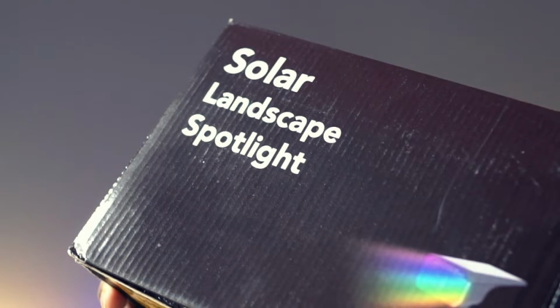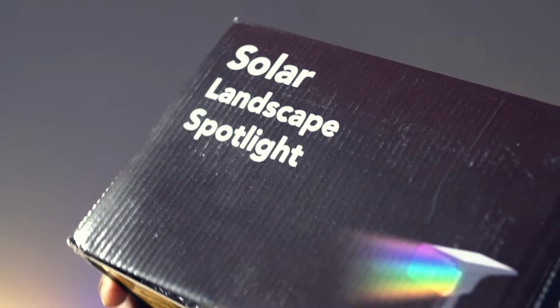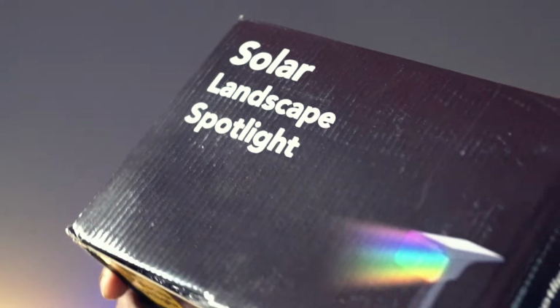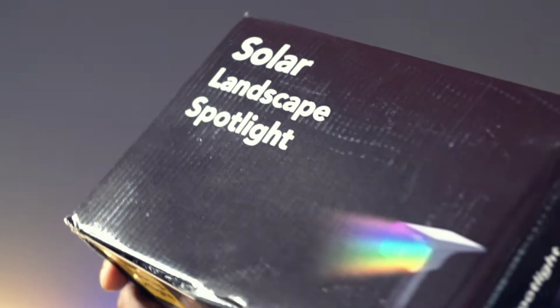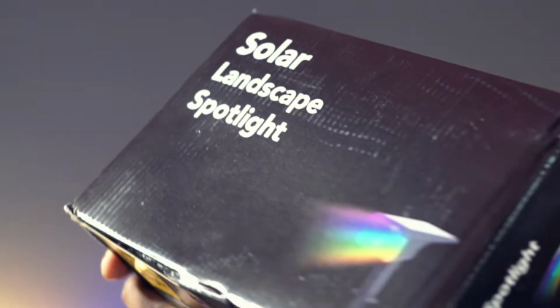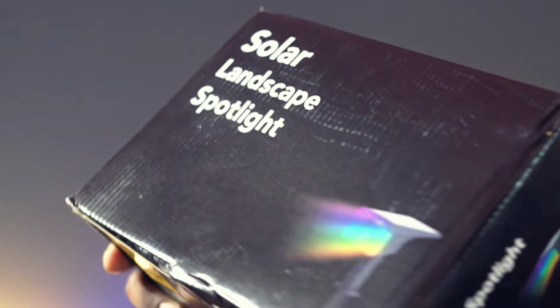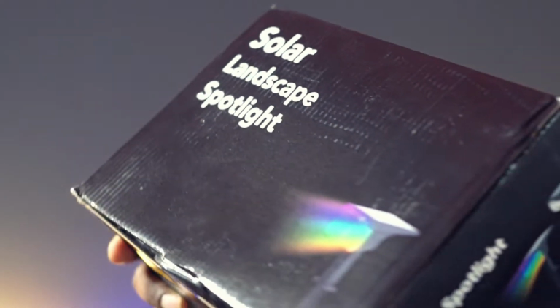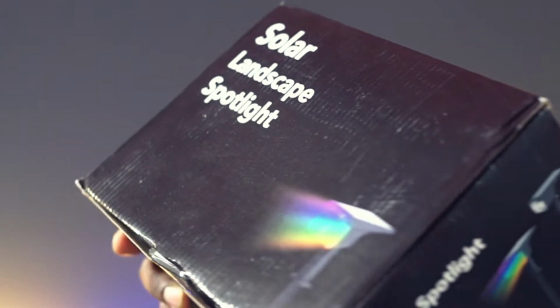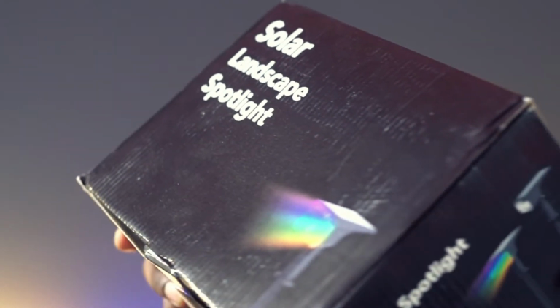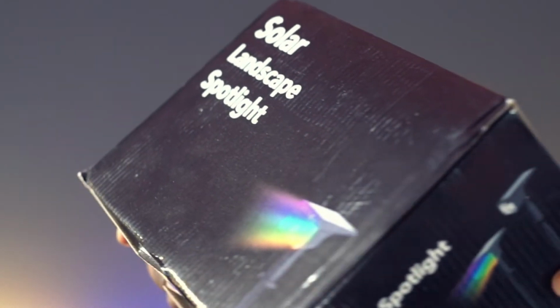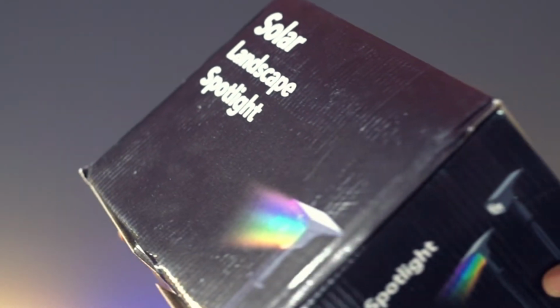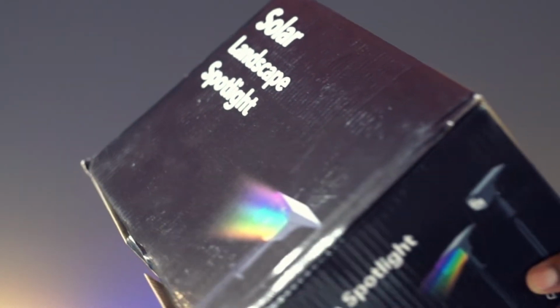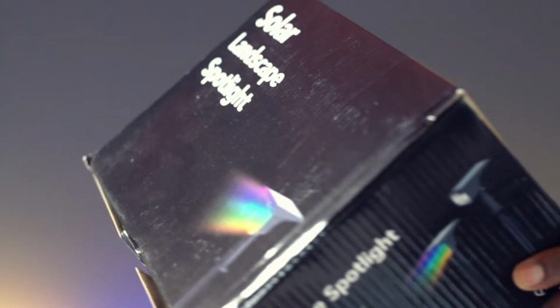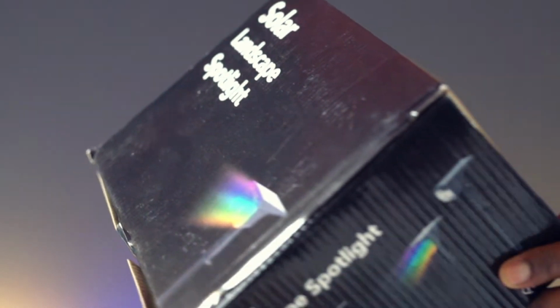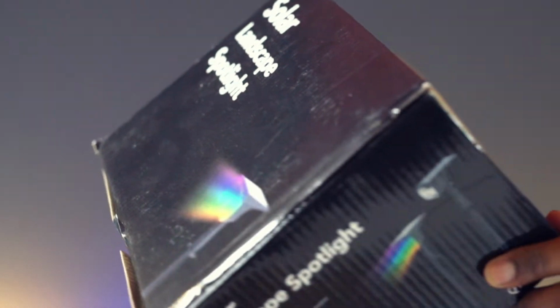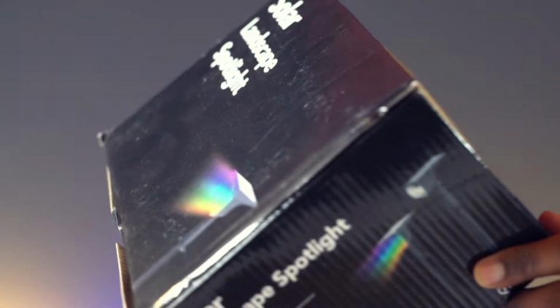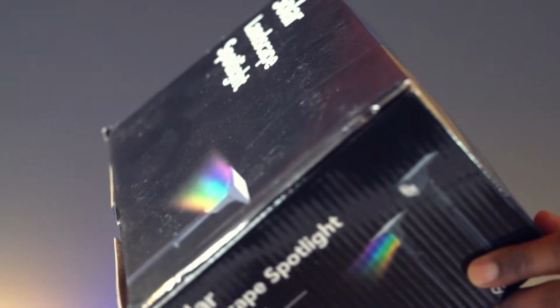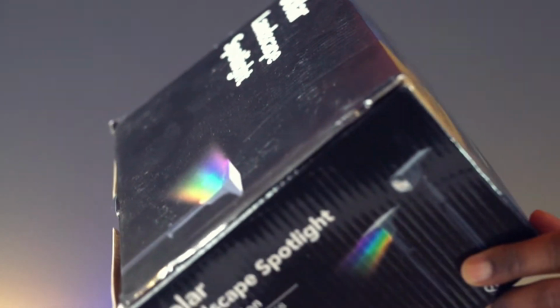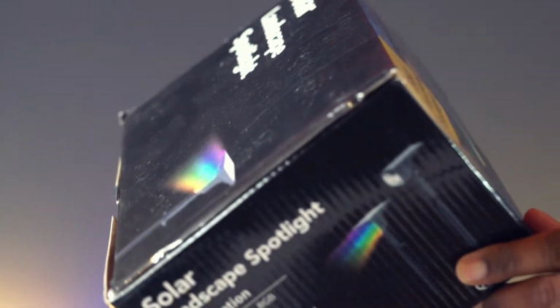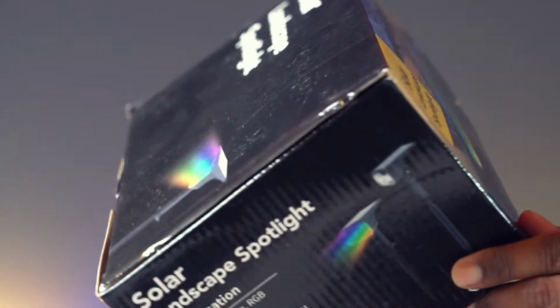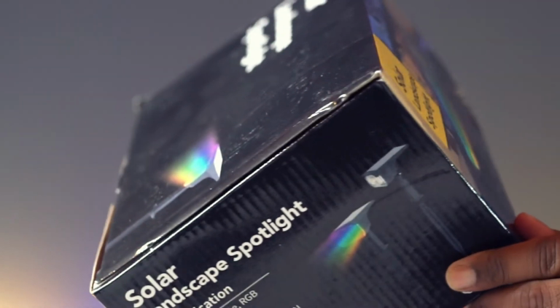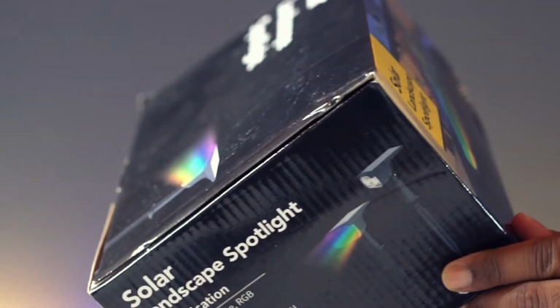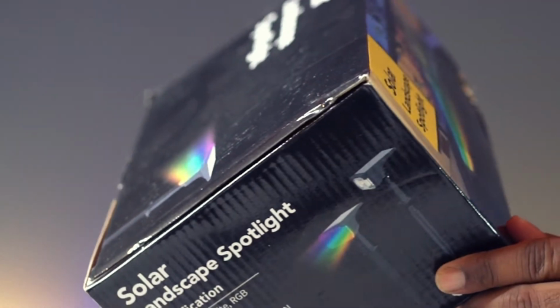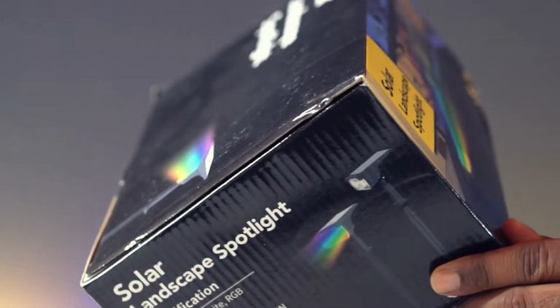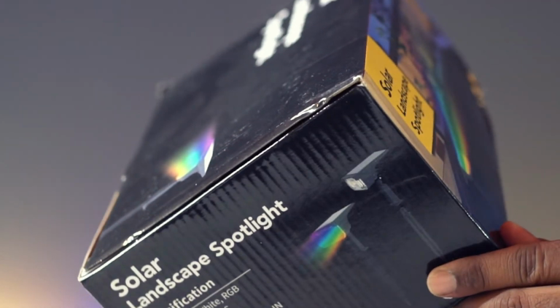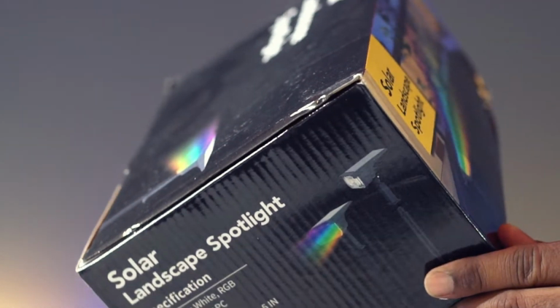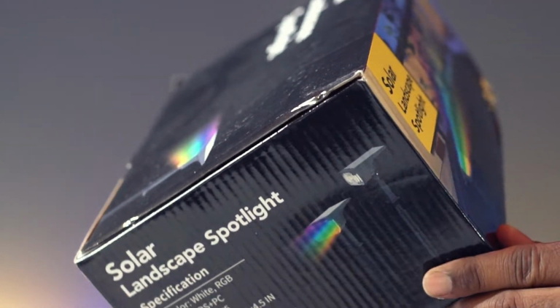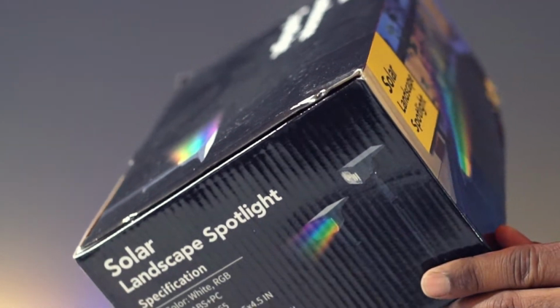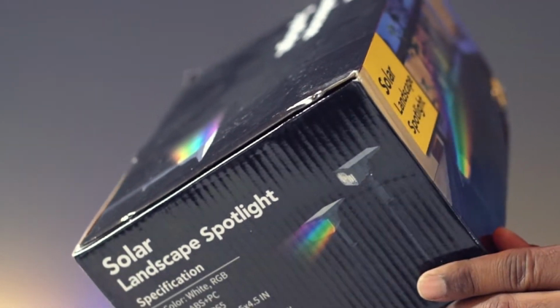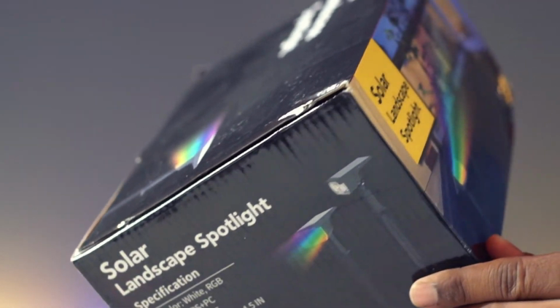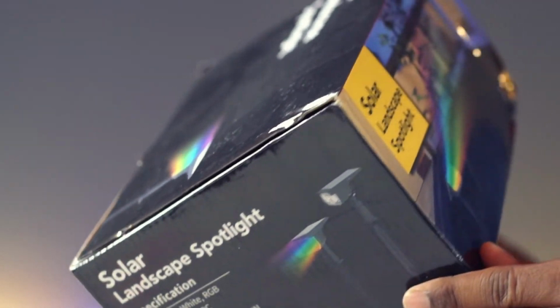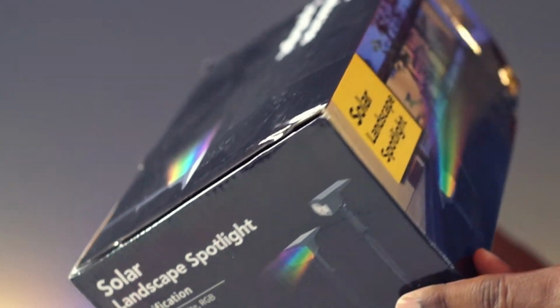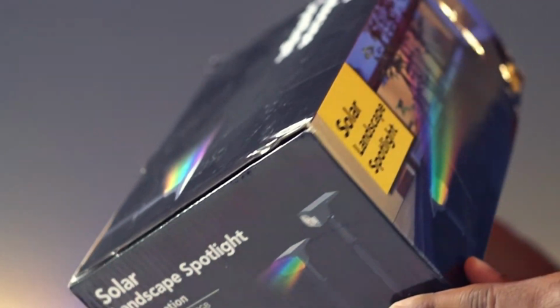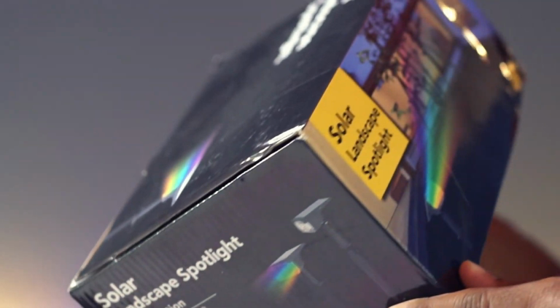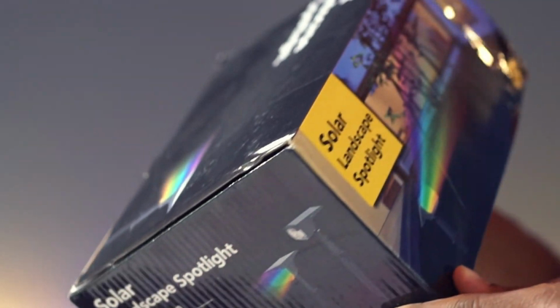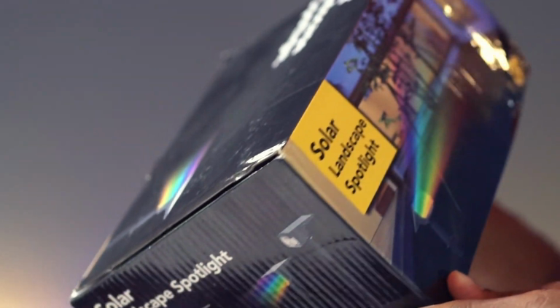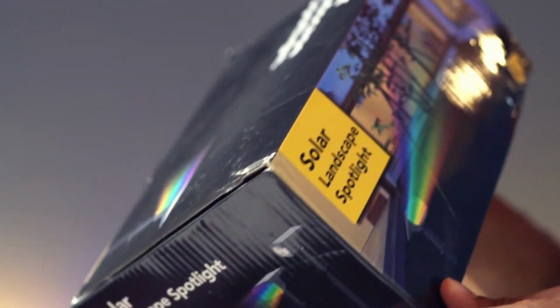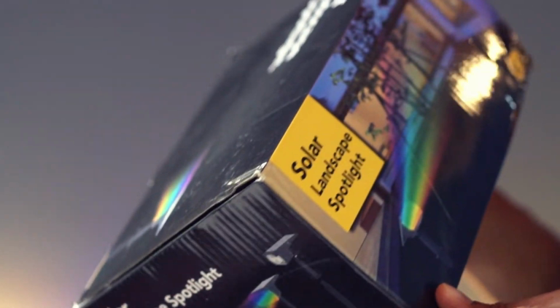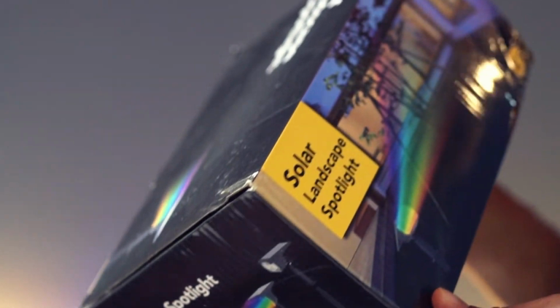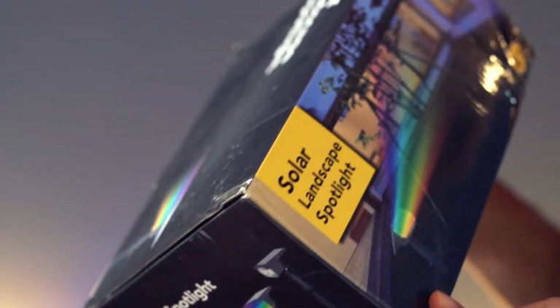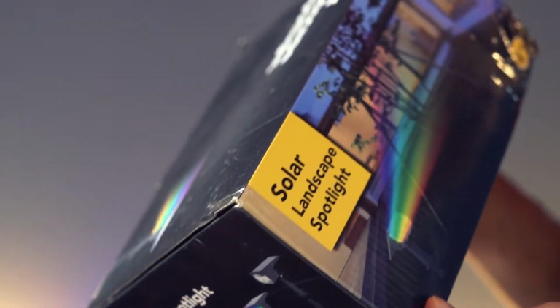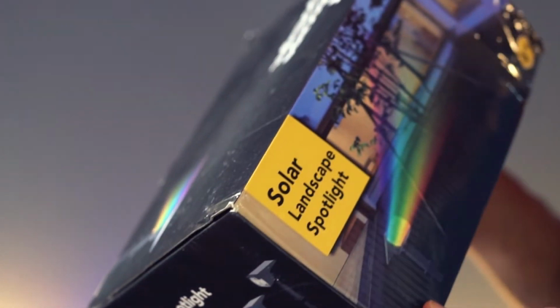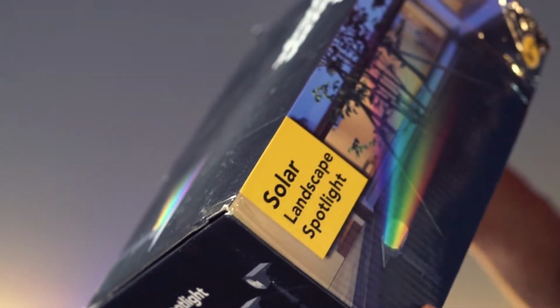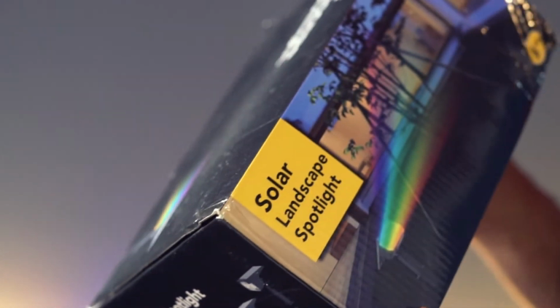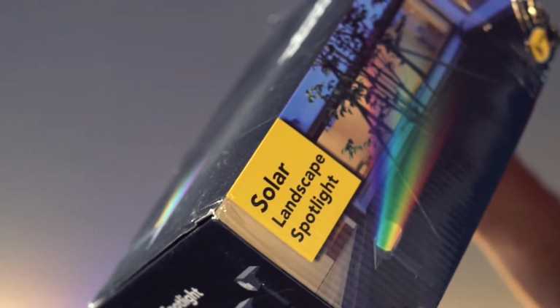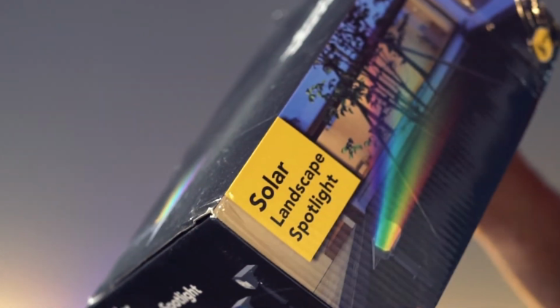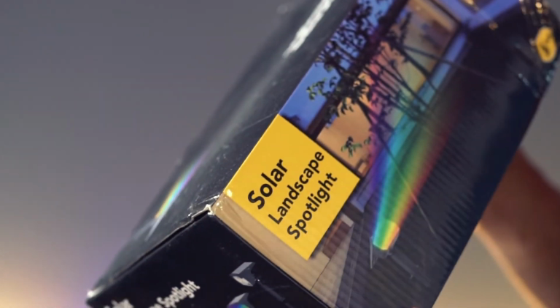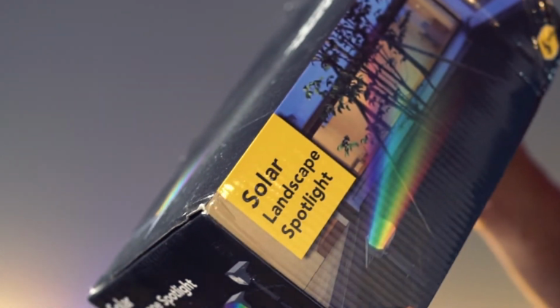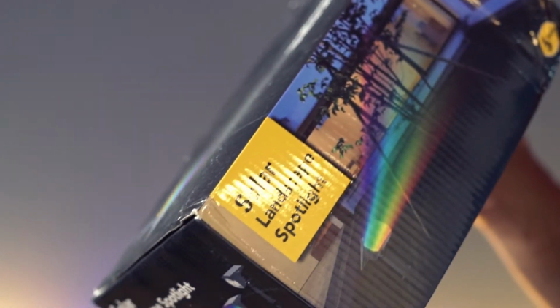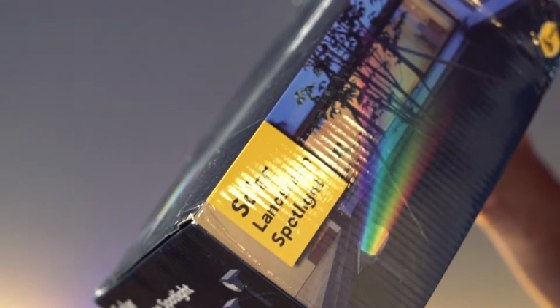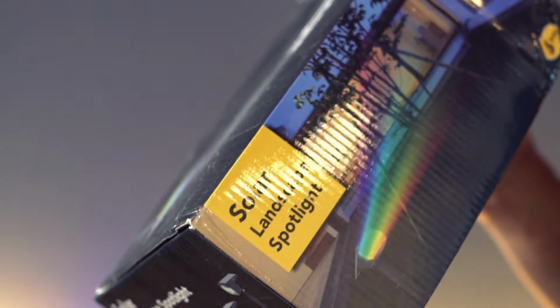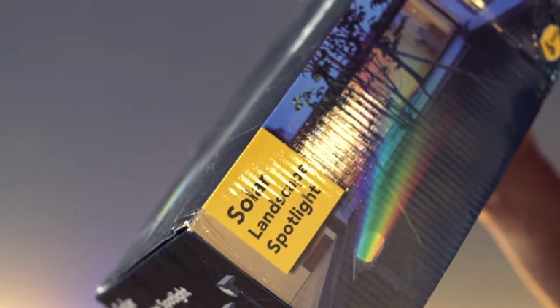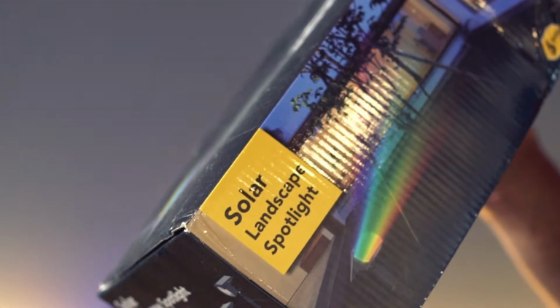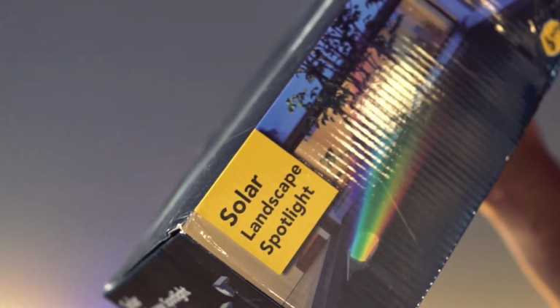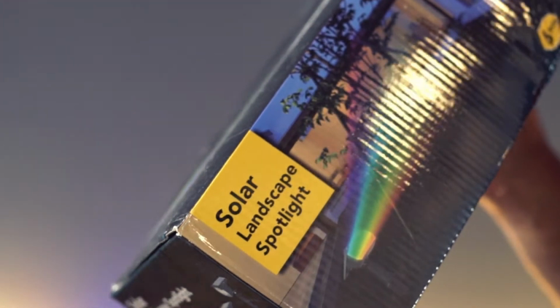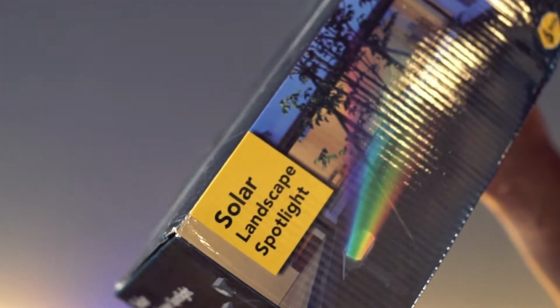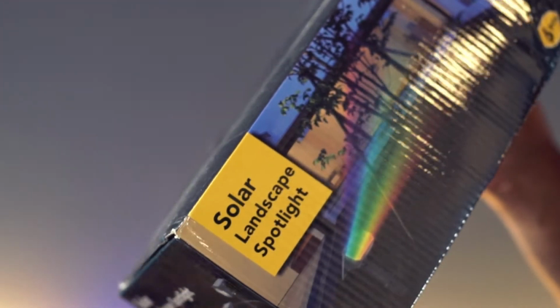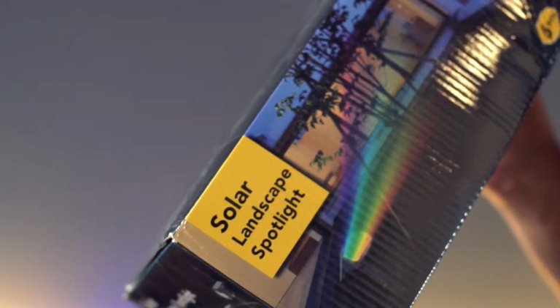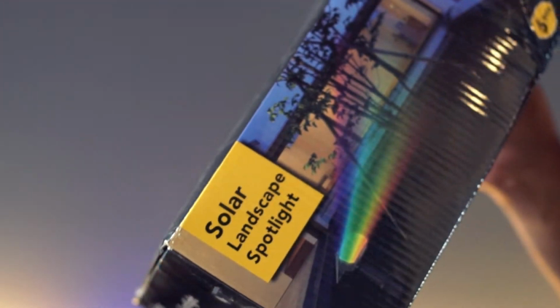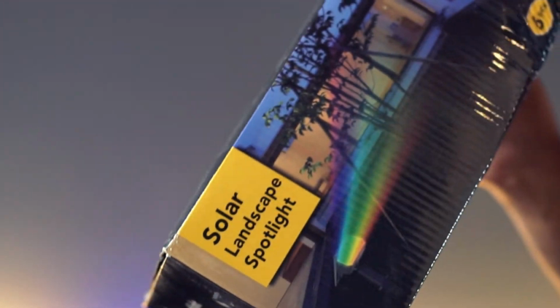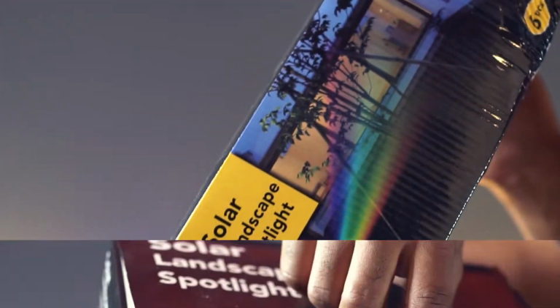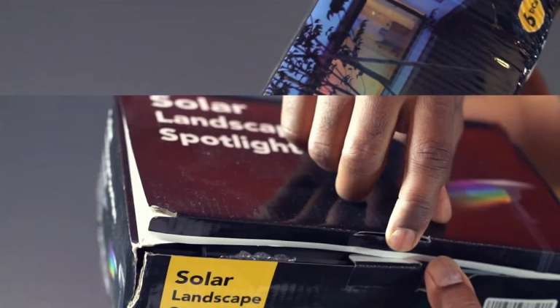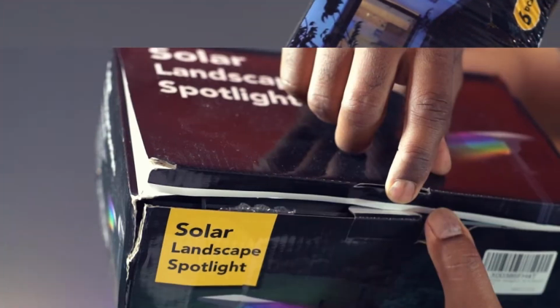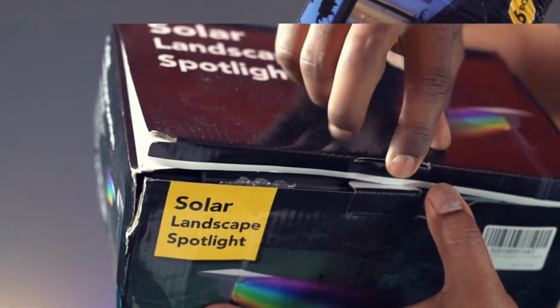This is a pack of solar landscape spotlights. This color-changing light comes in a set of six.